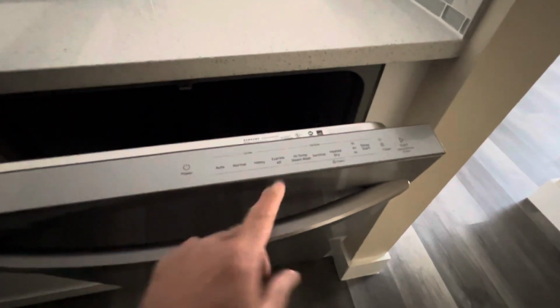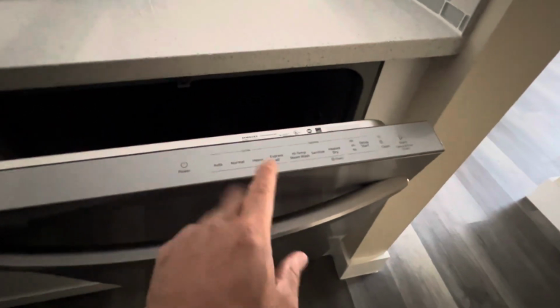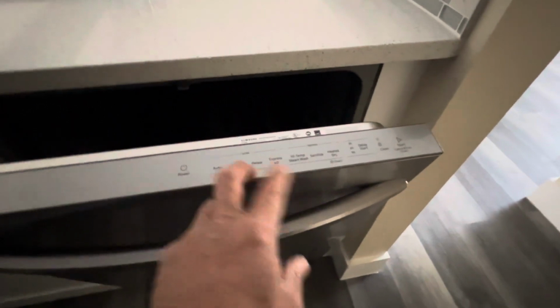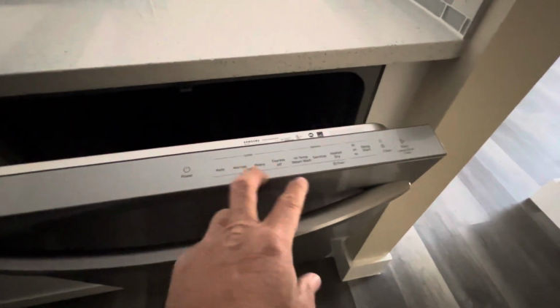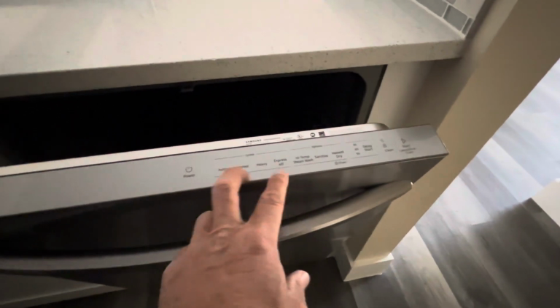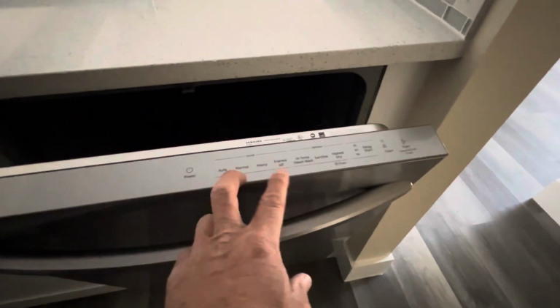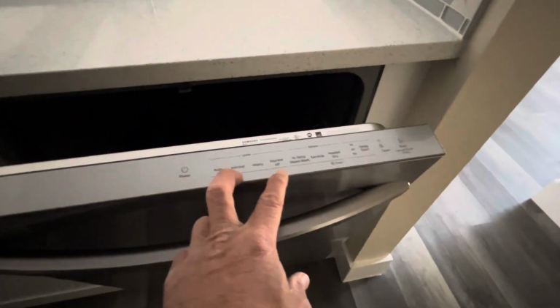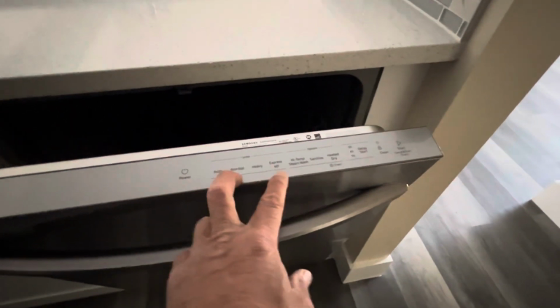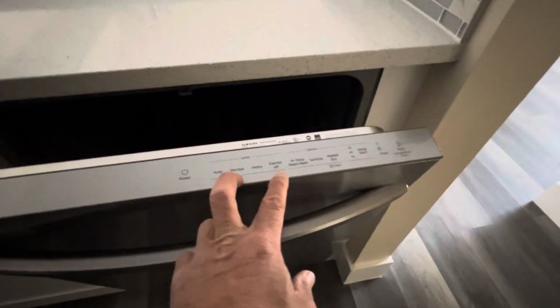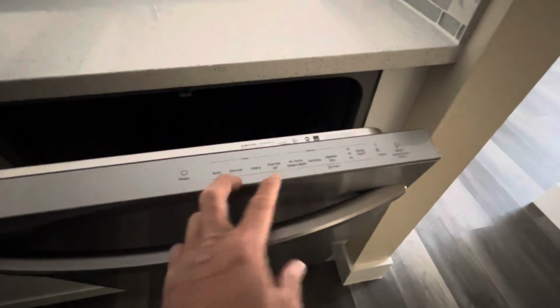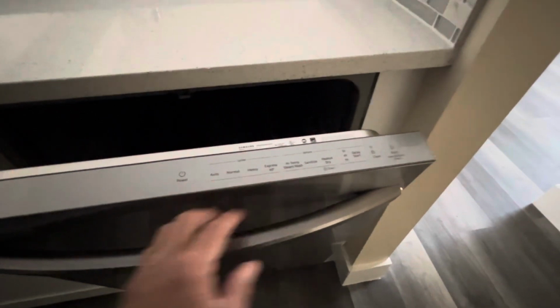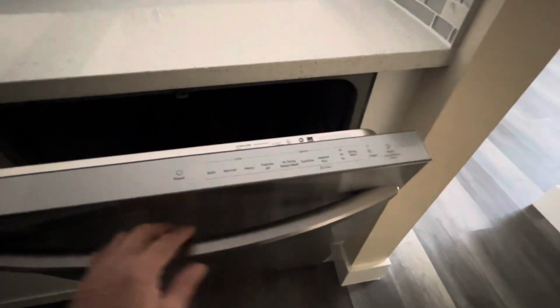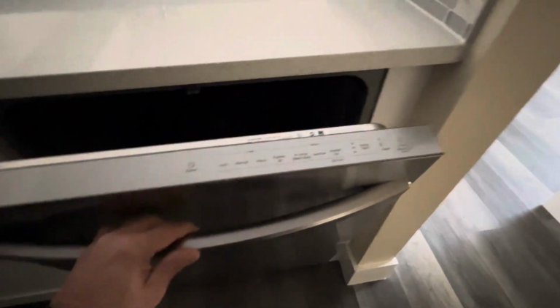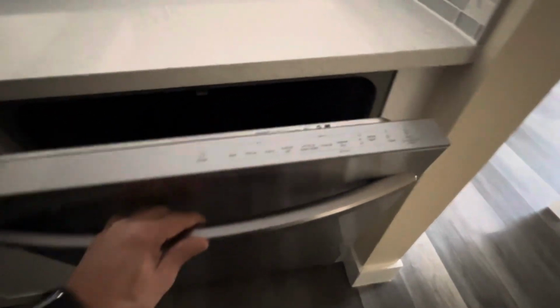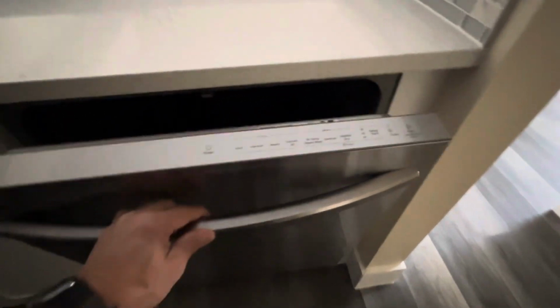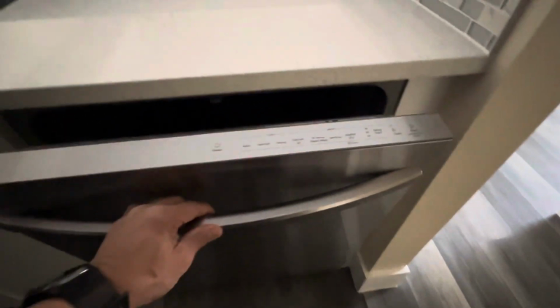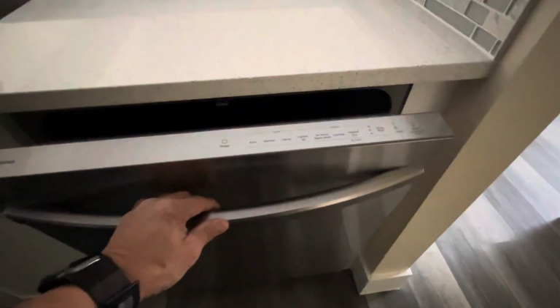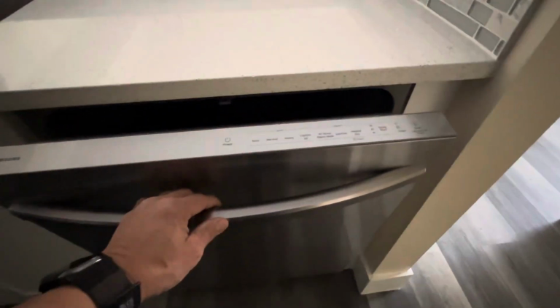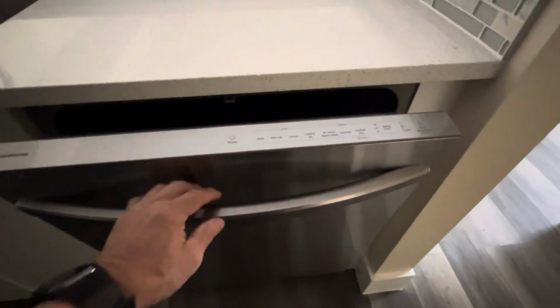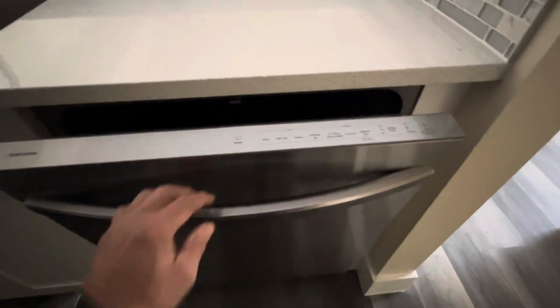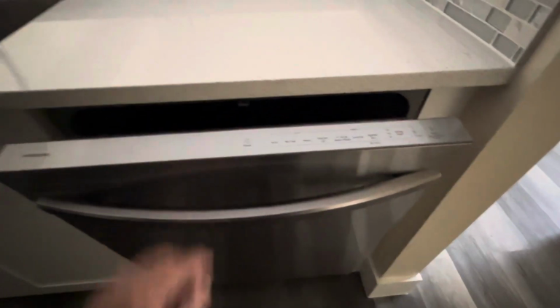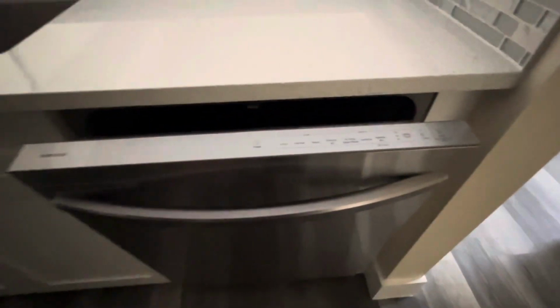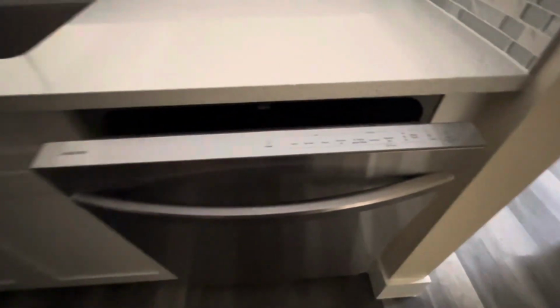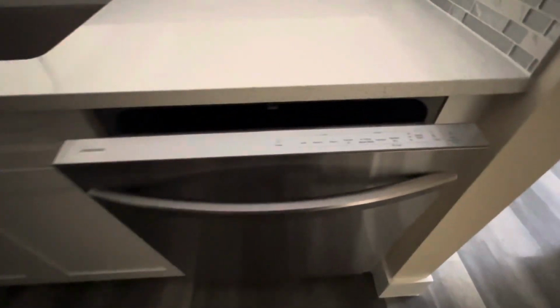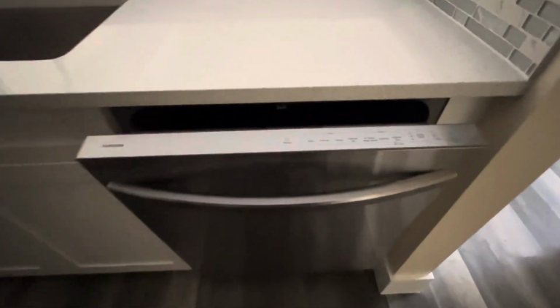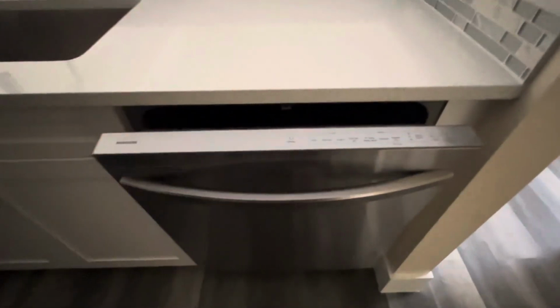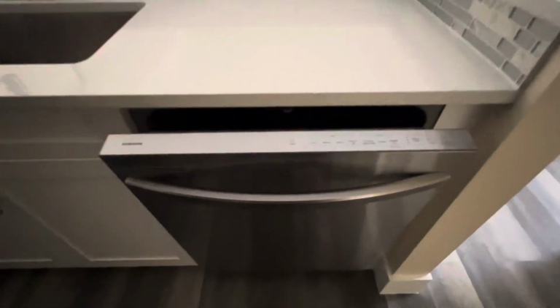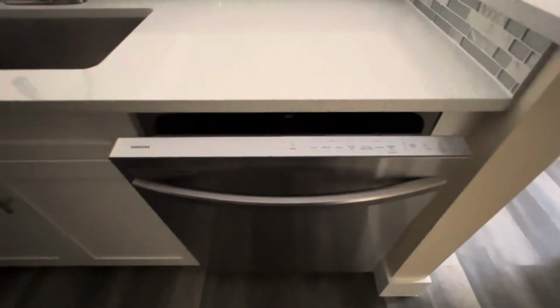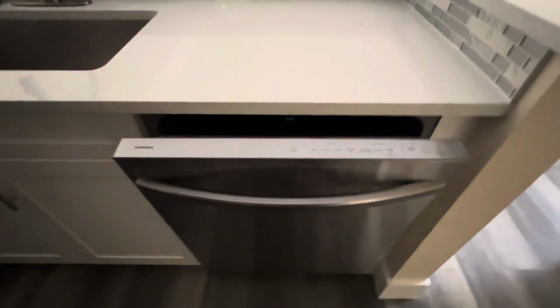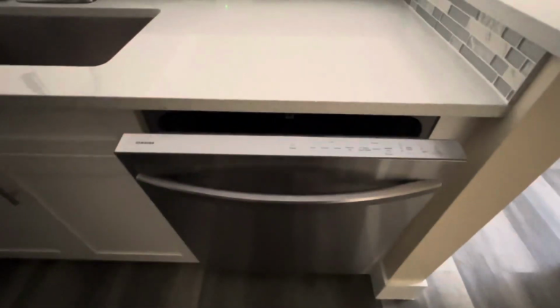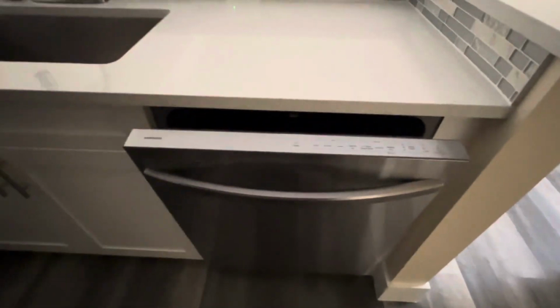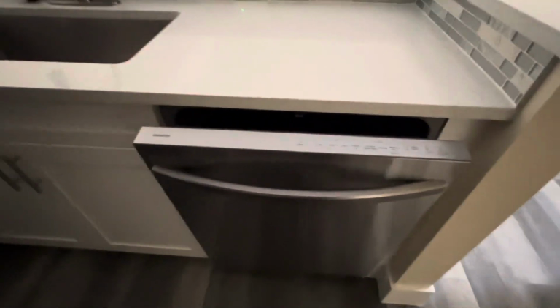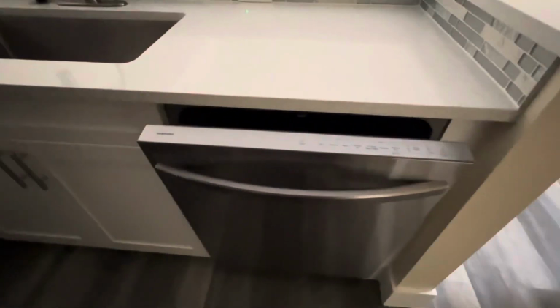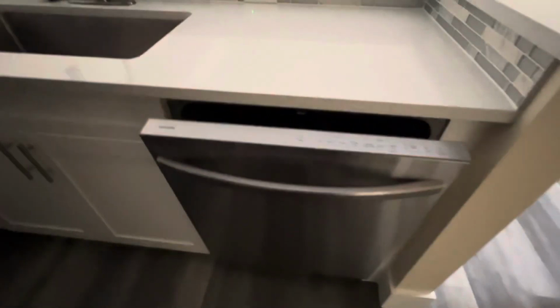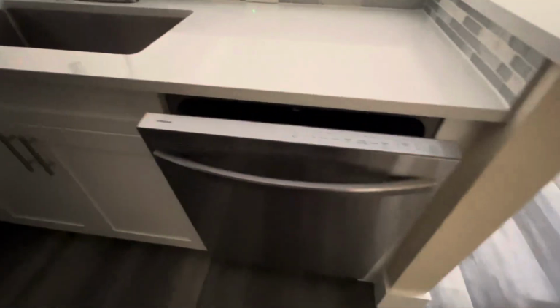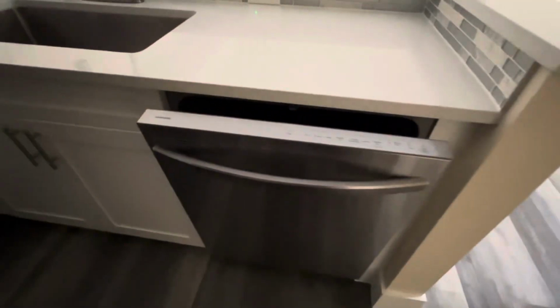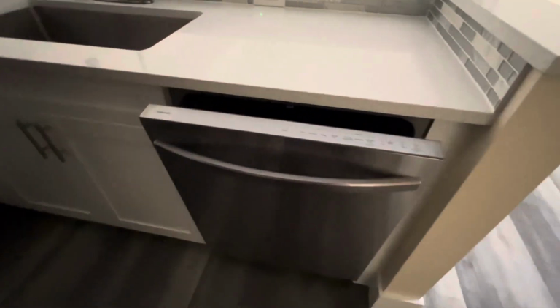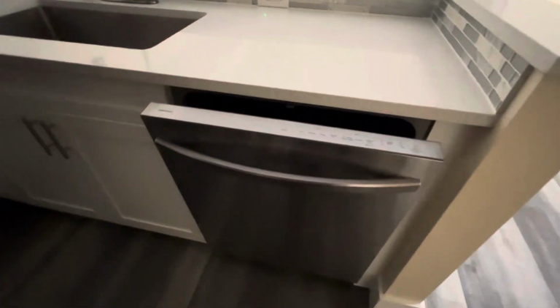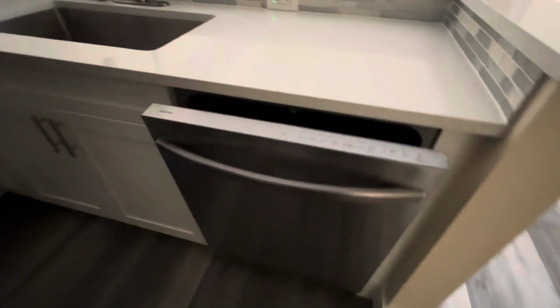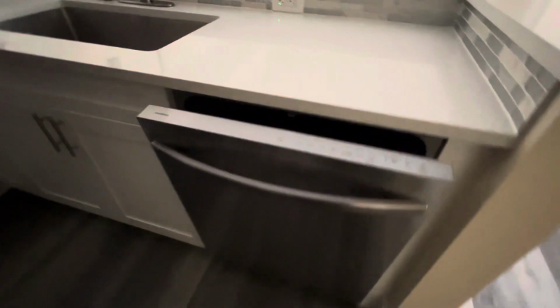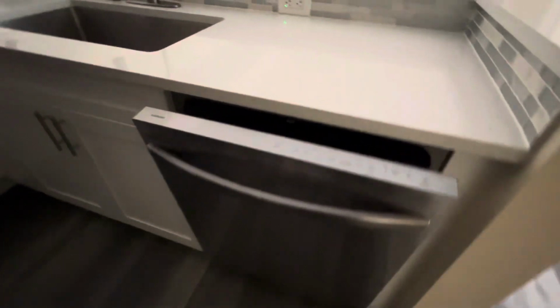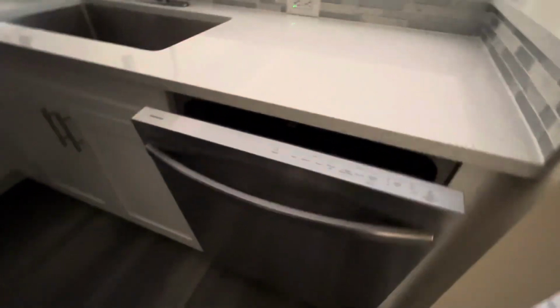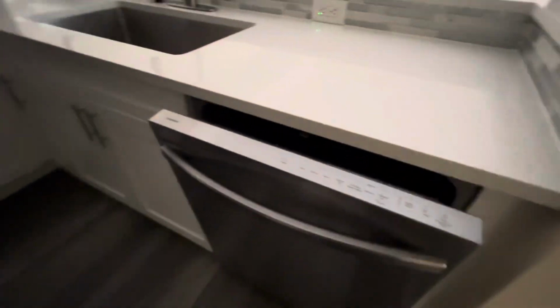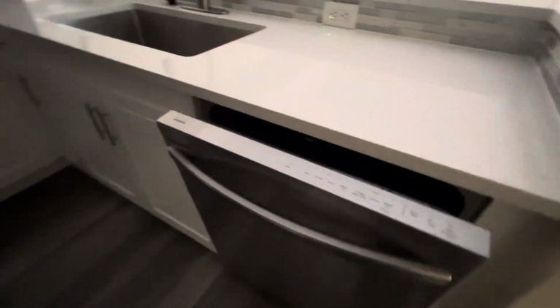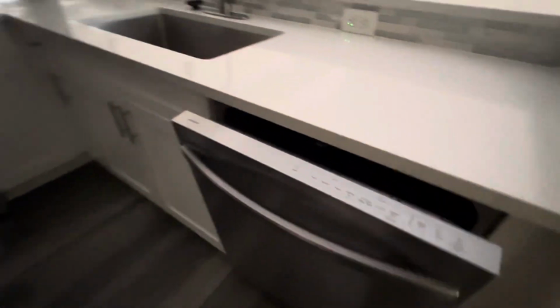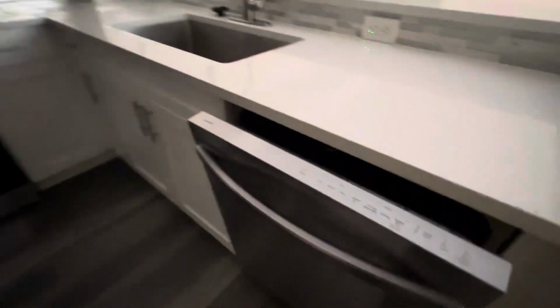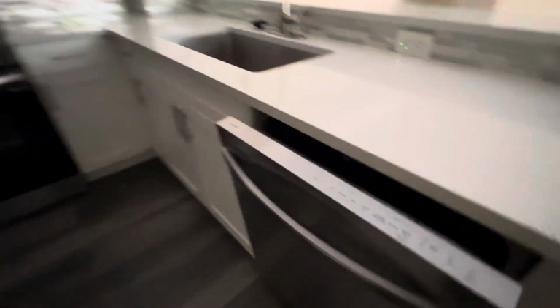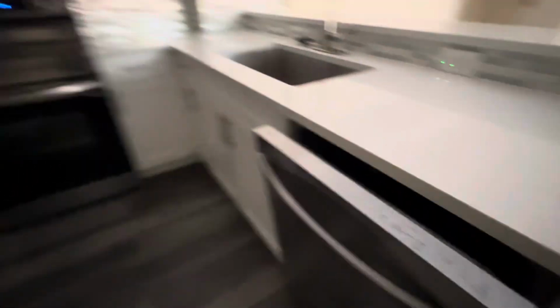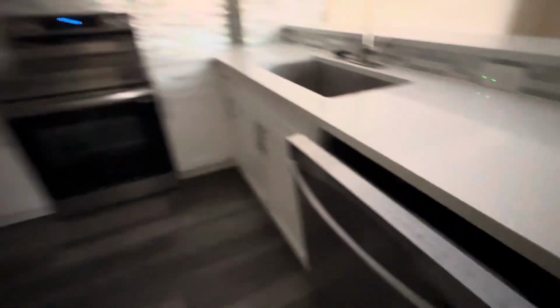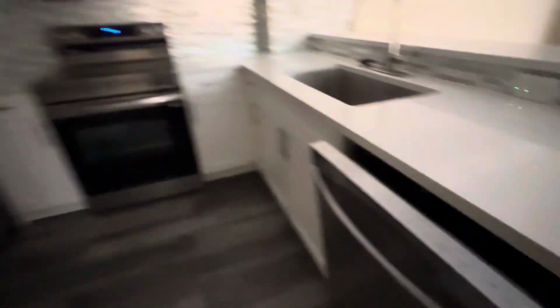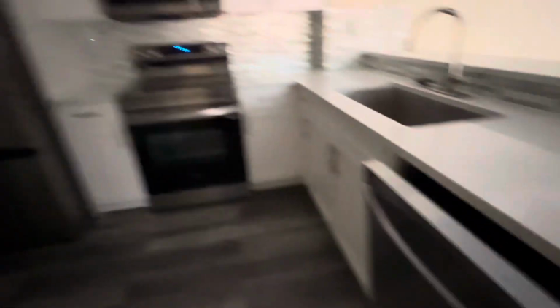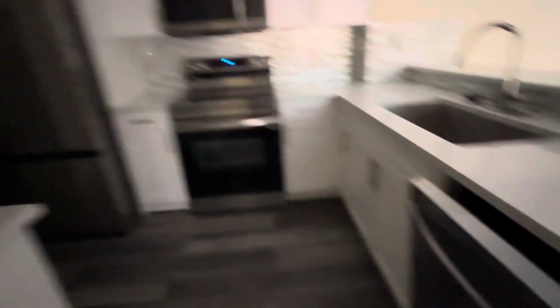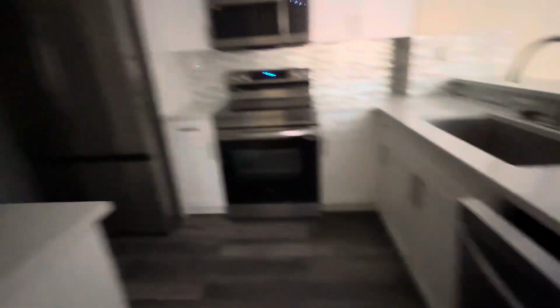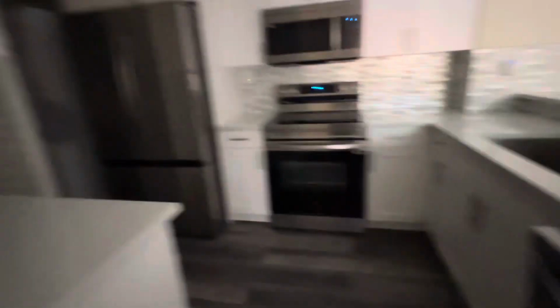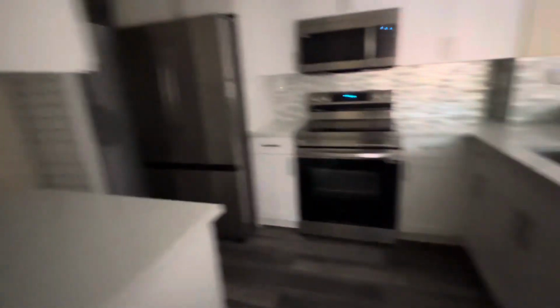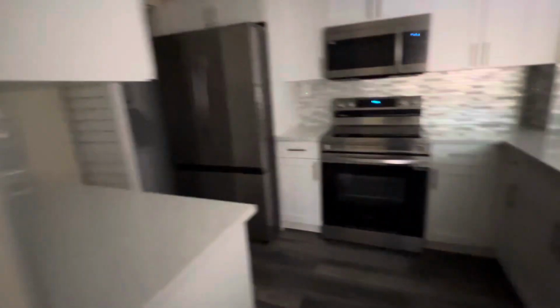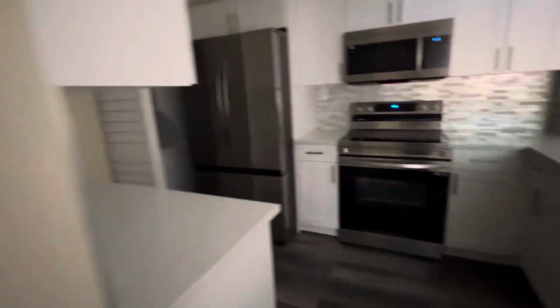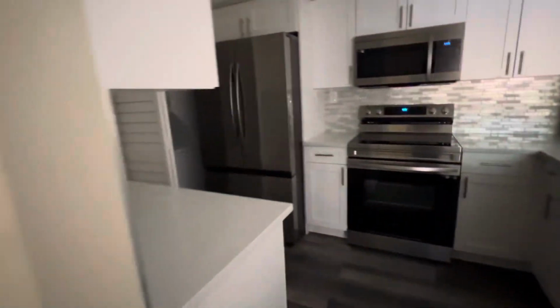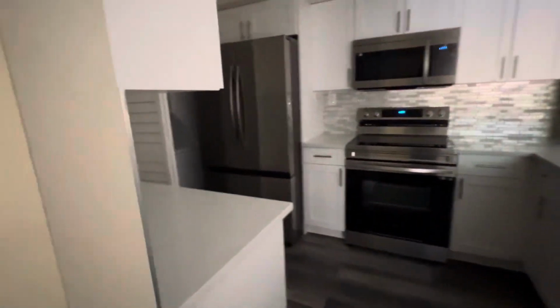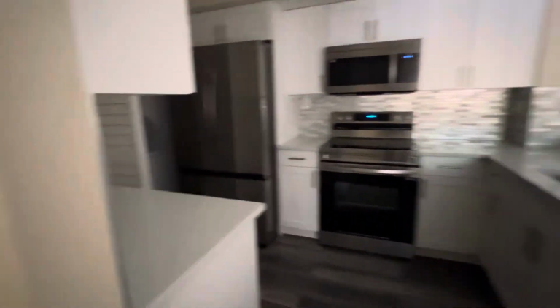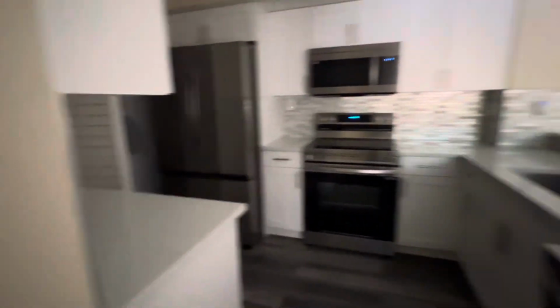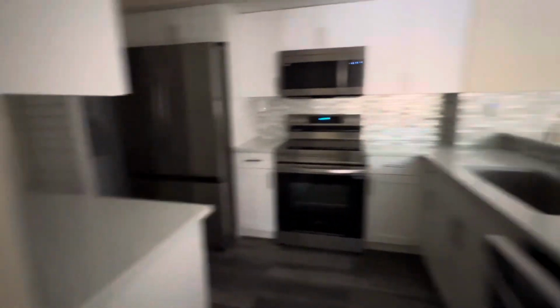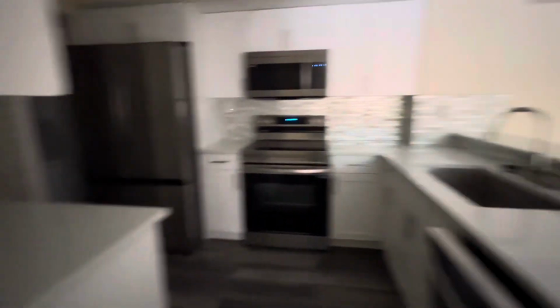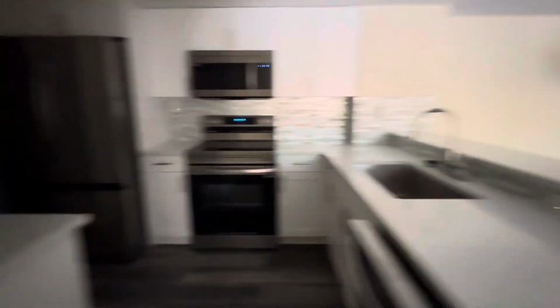The lights were blinking and it wouldn't come on, but it is off.